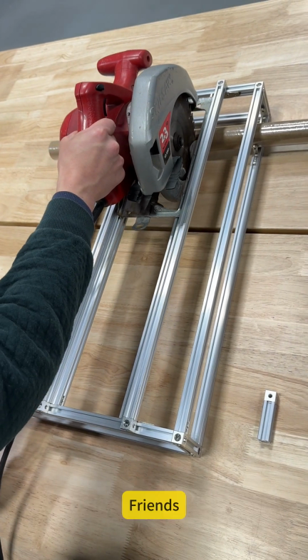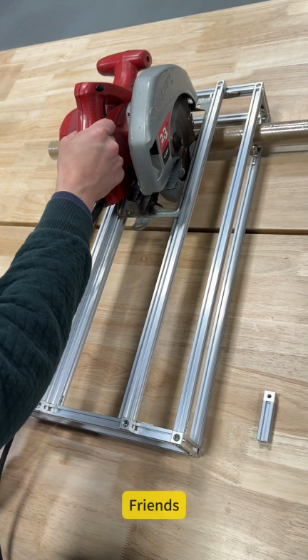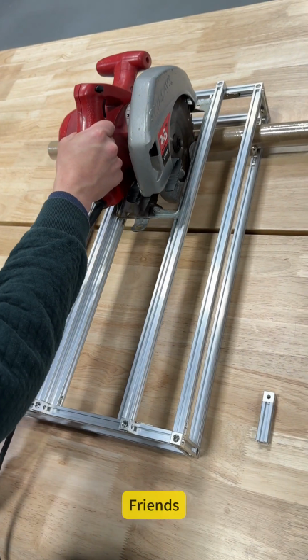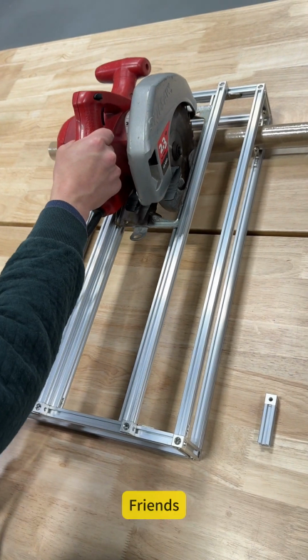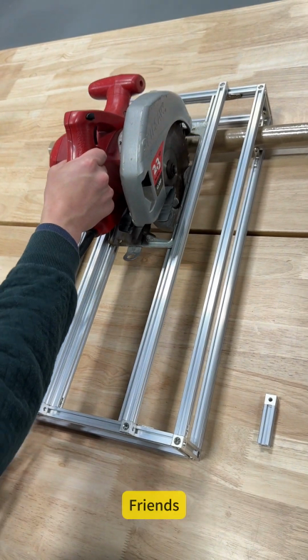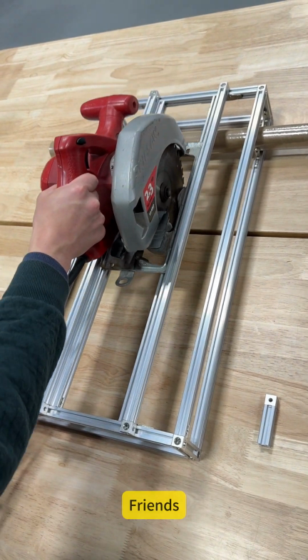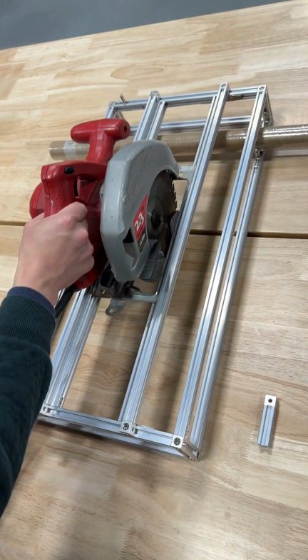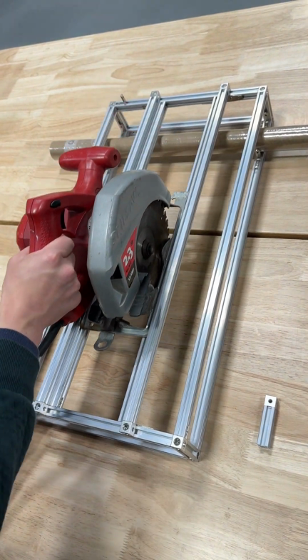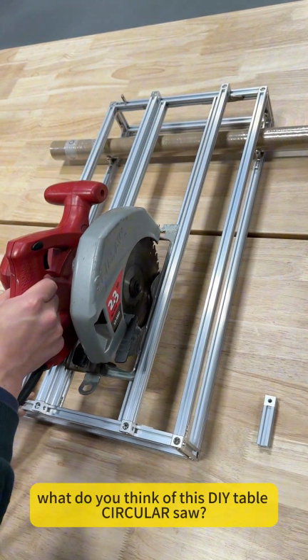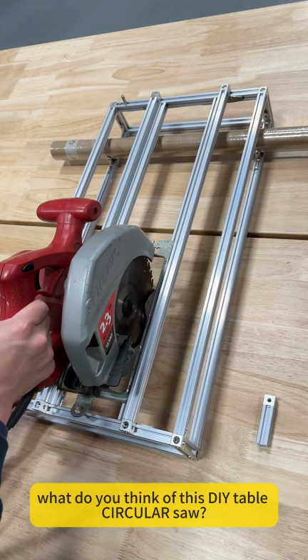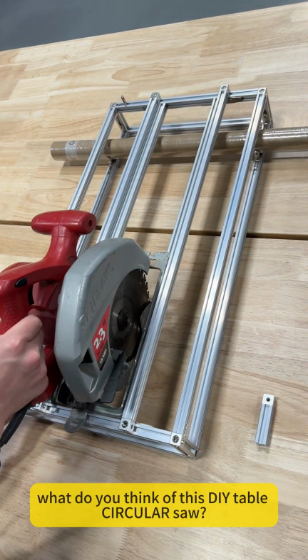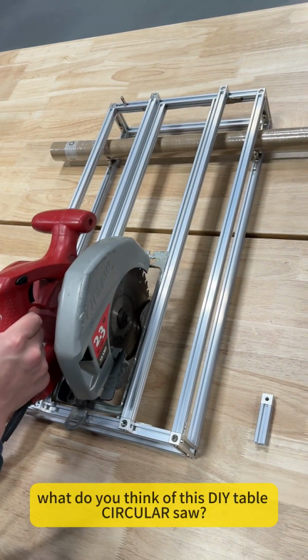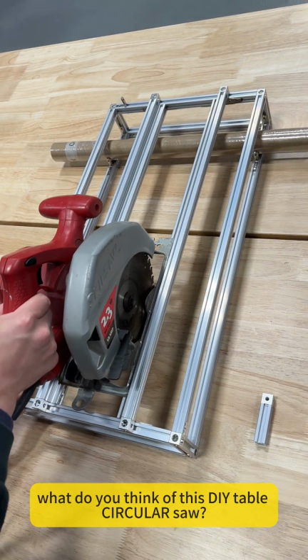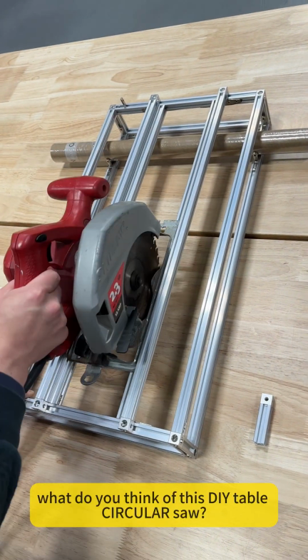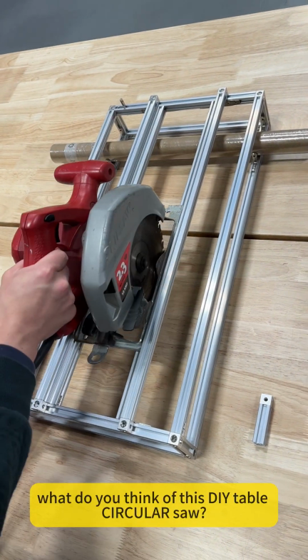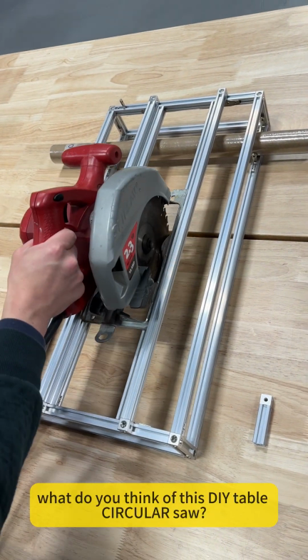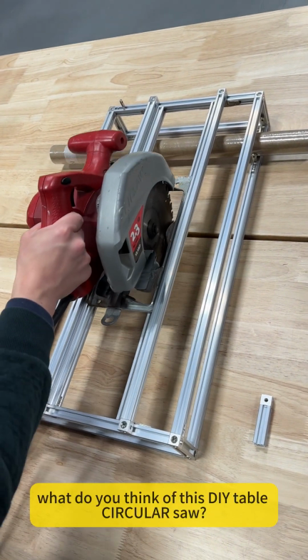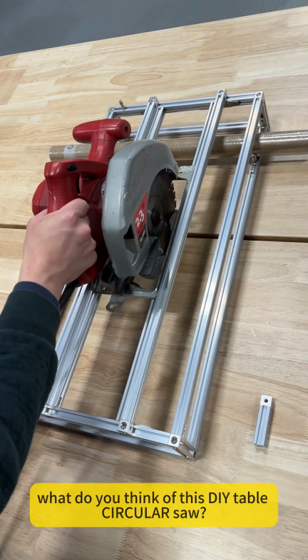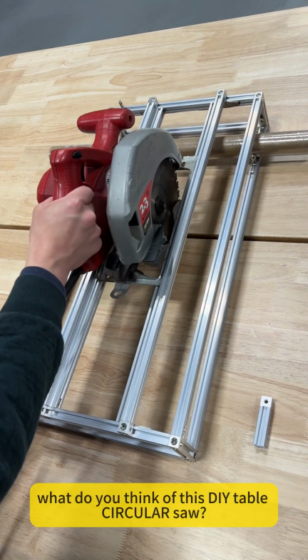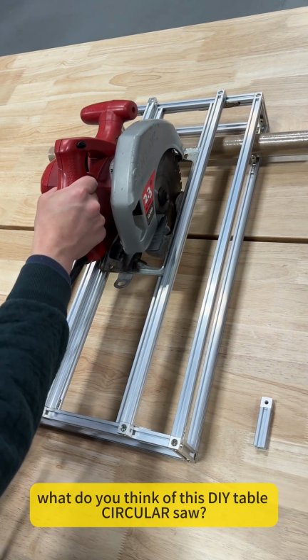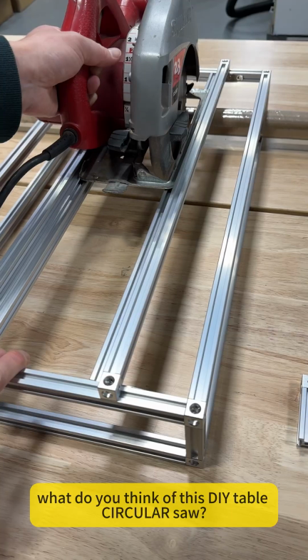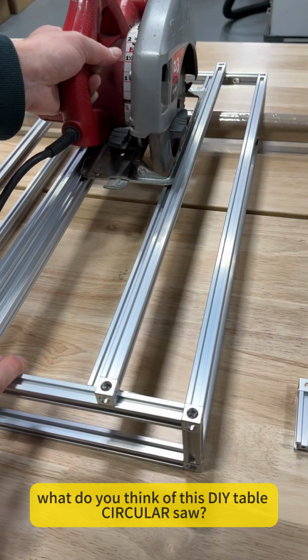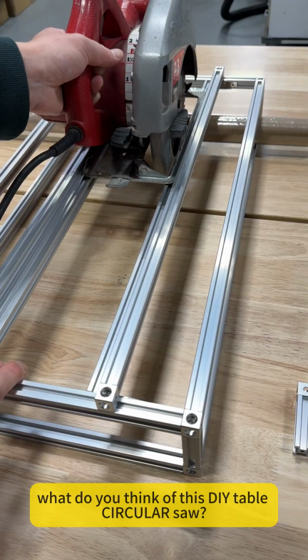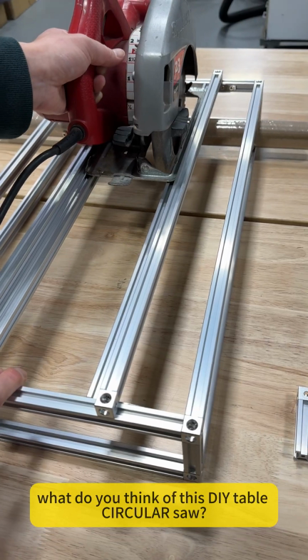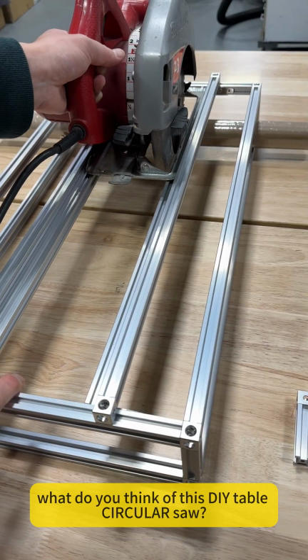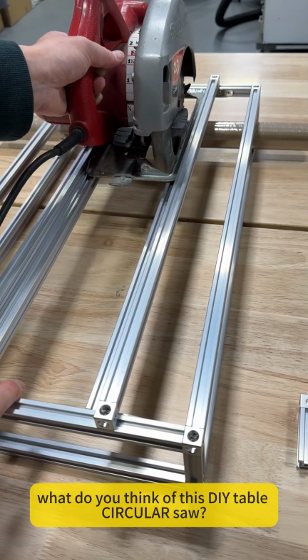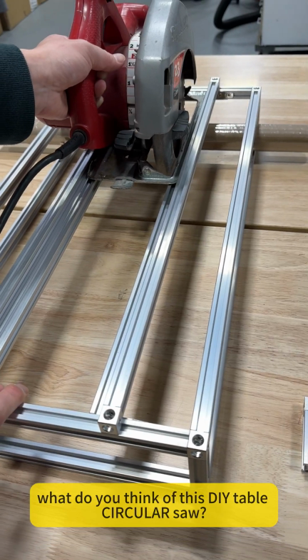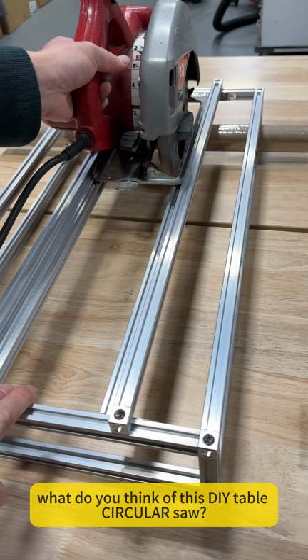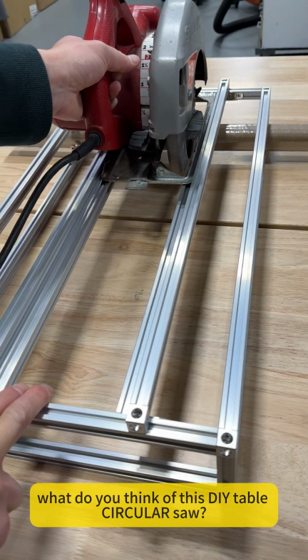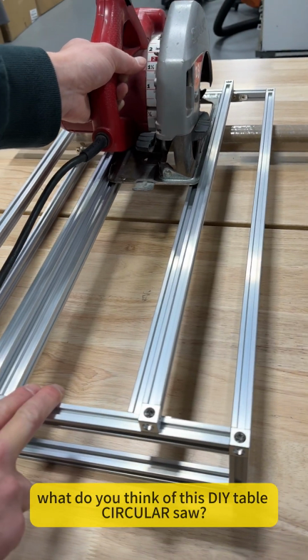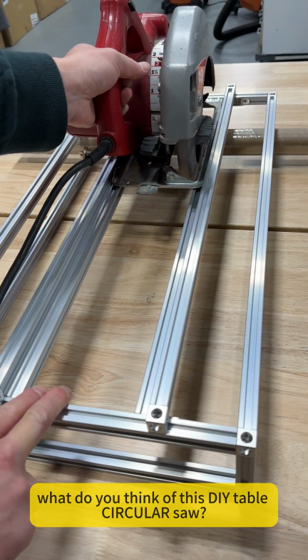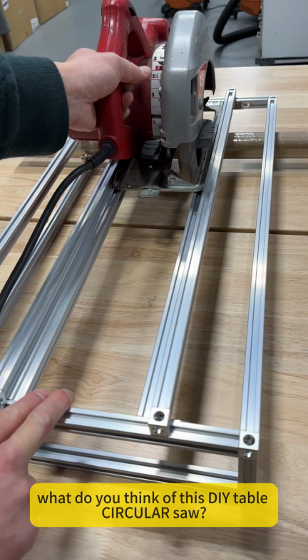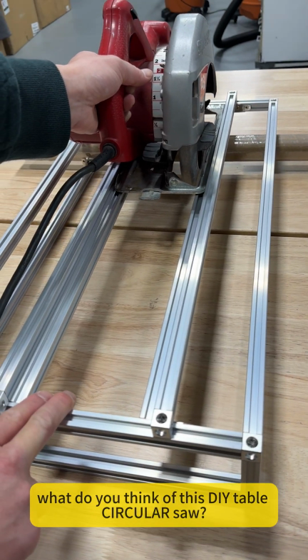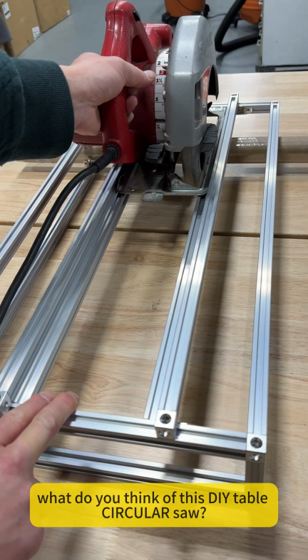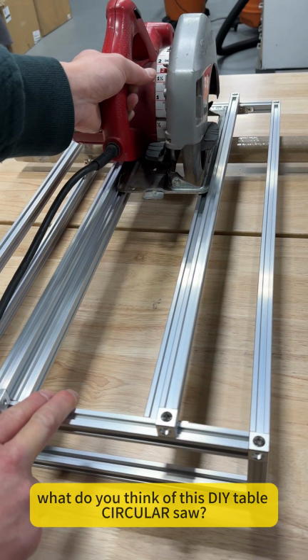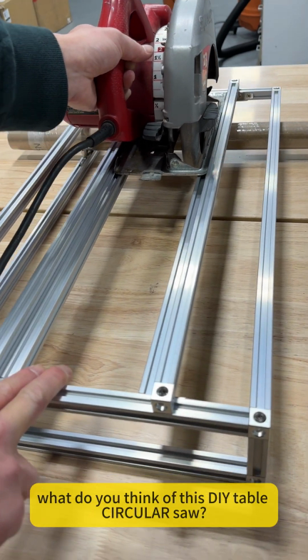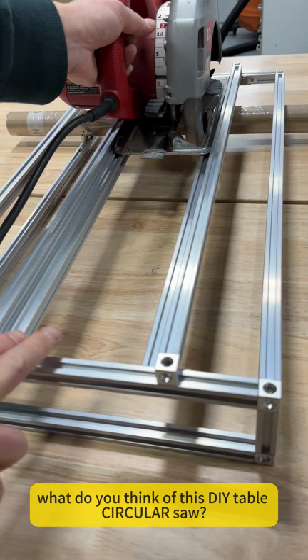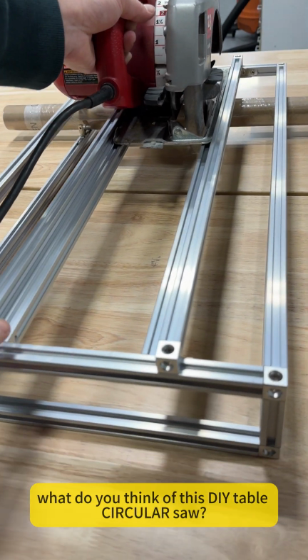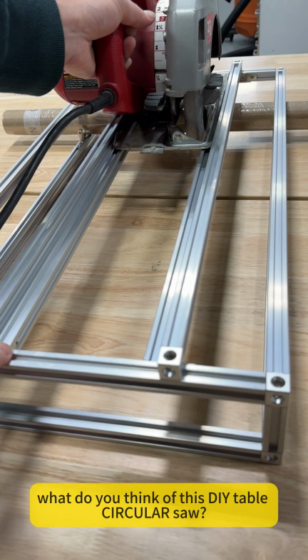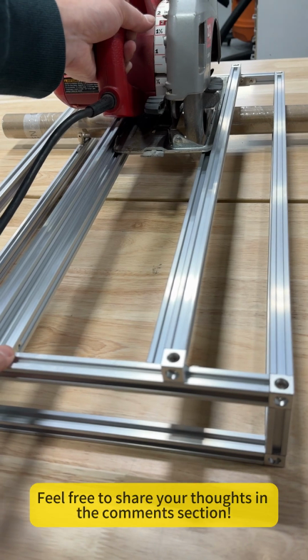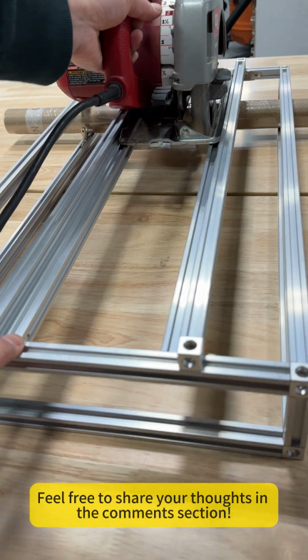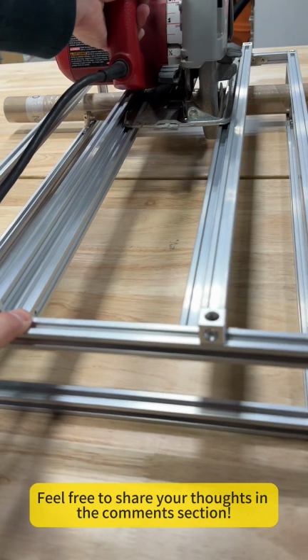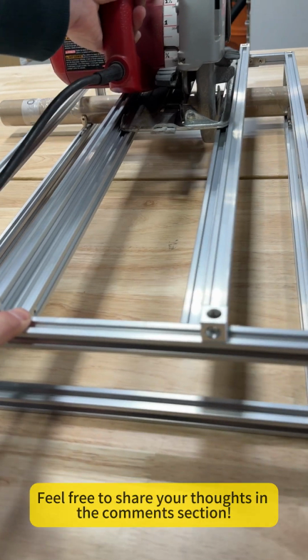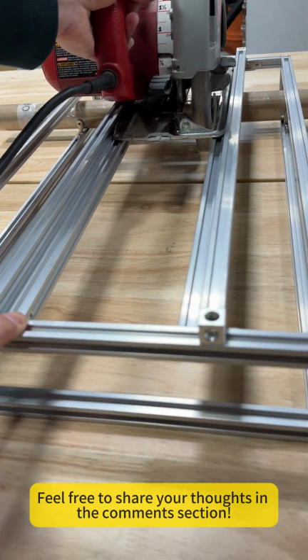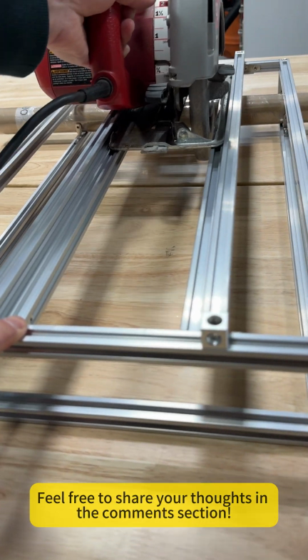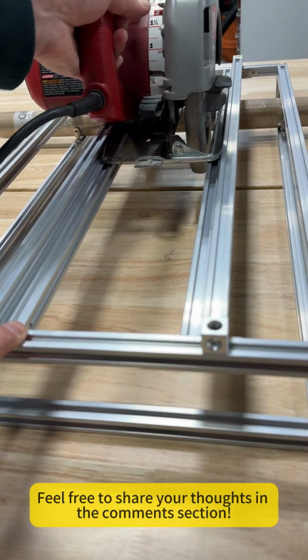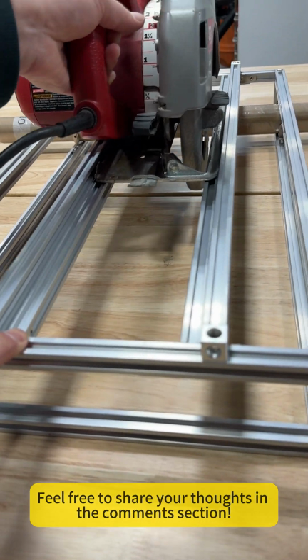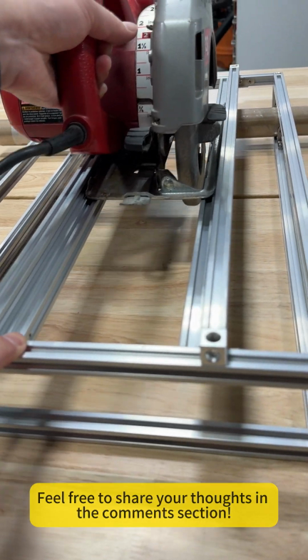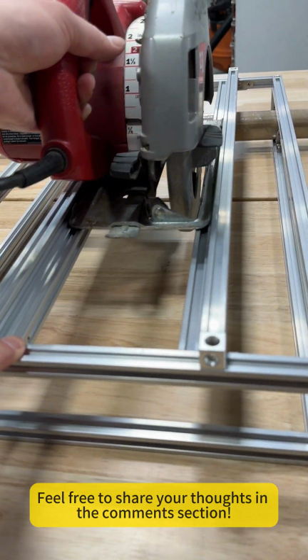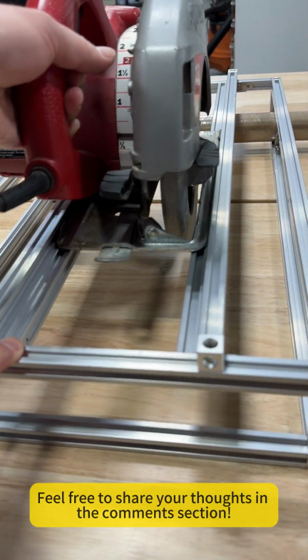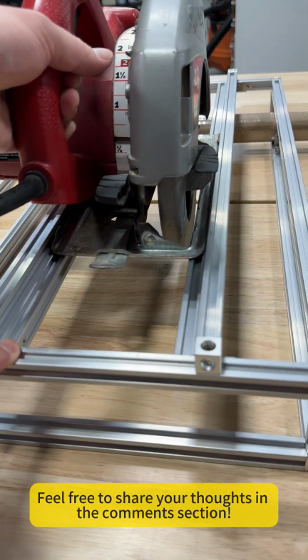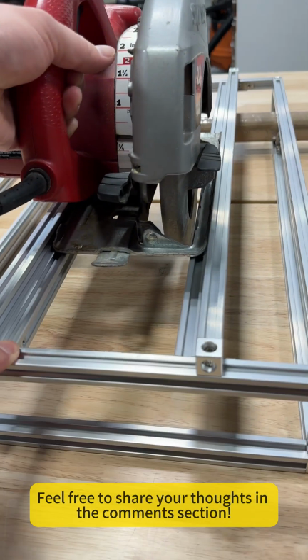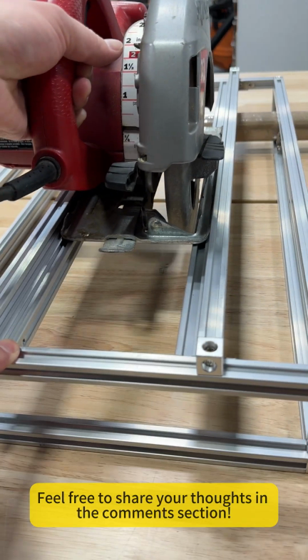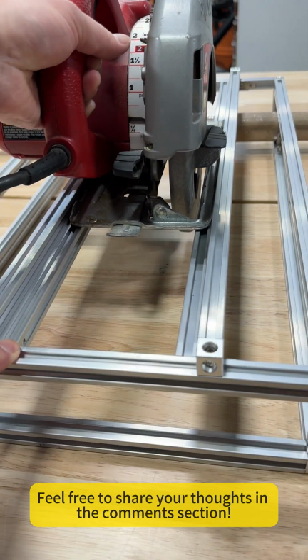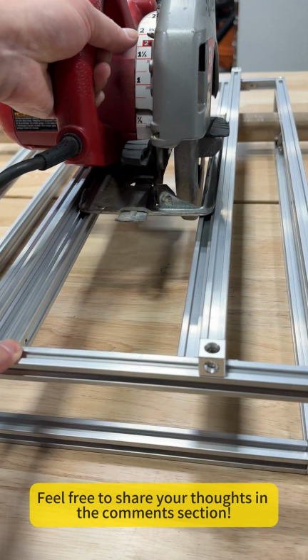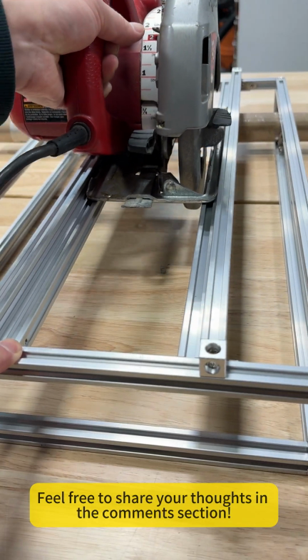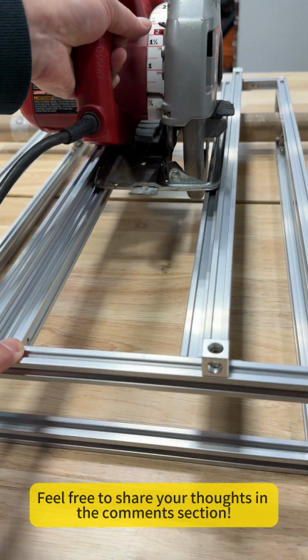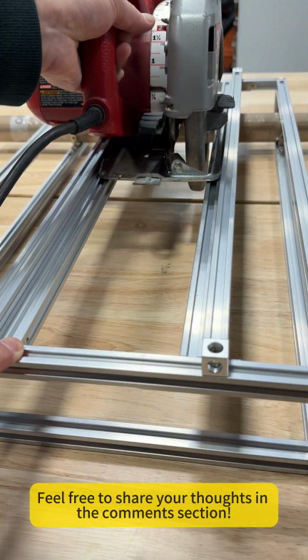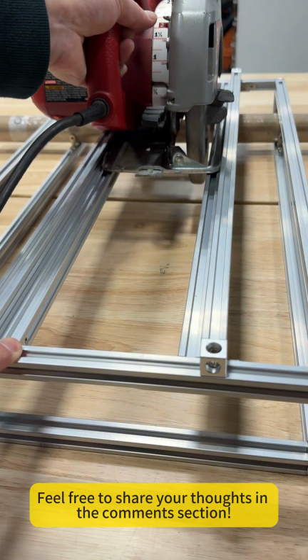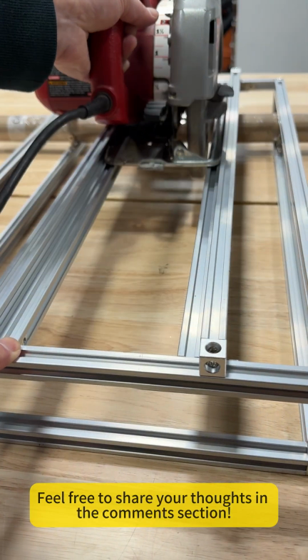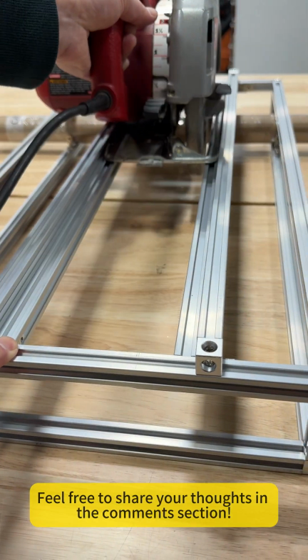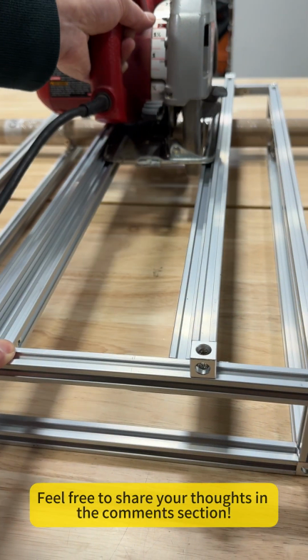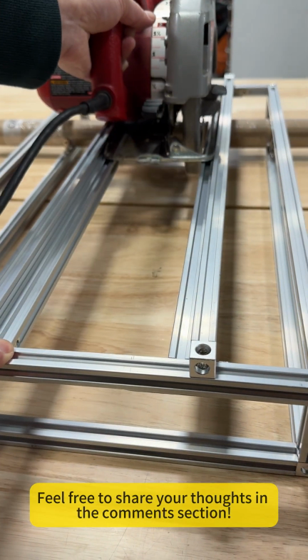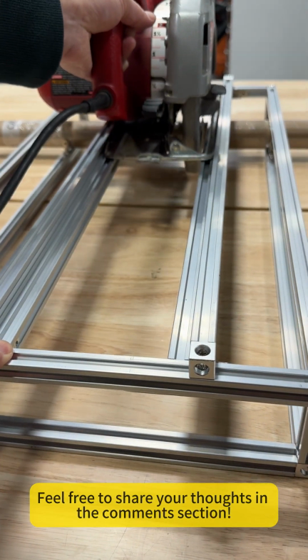Friends, what do you think of this DIY table circular saw? Feel free to share your thoughts in the comment section.